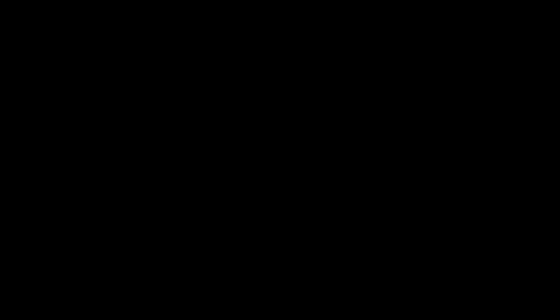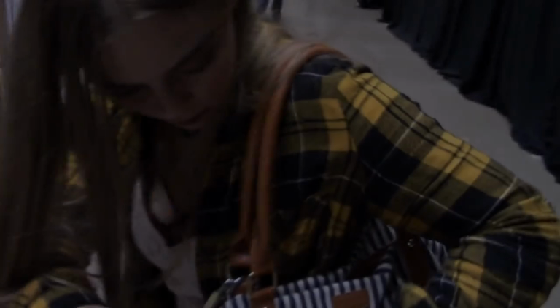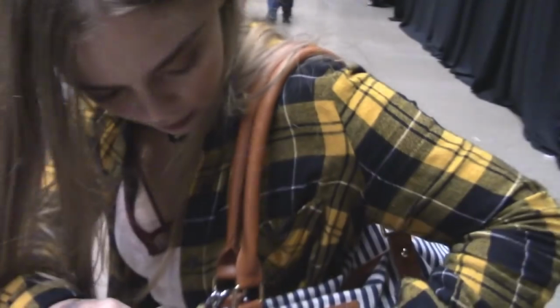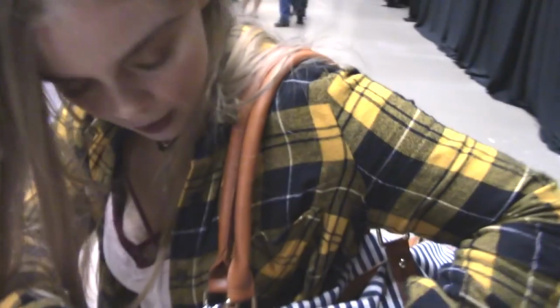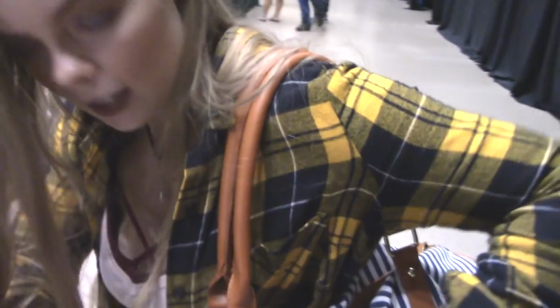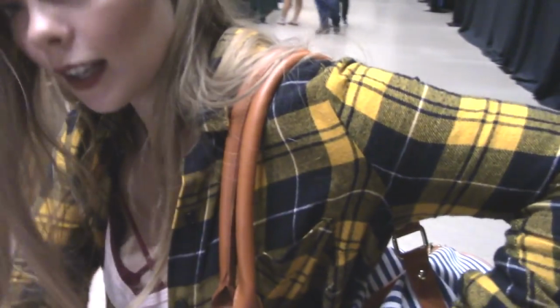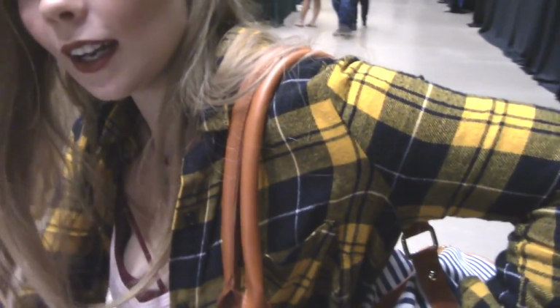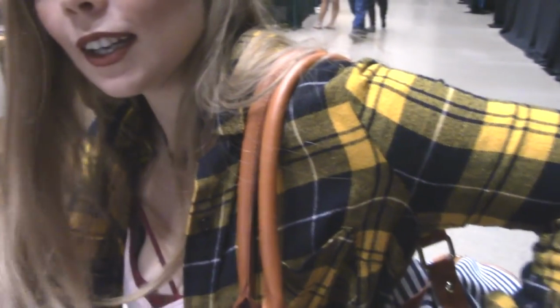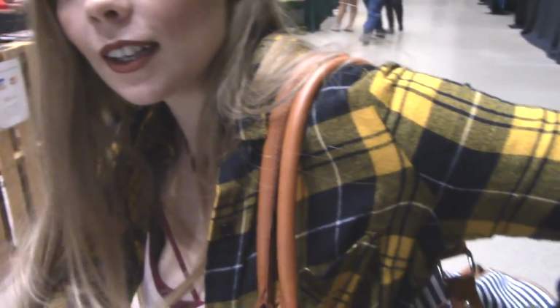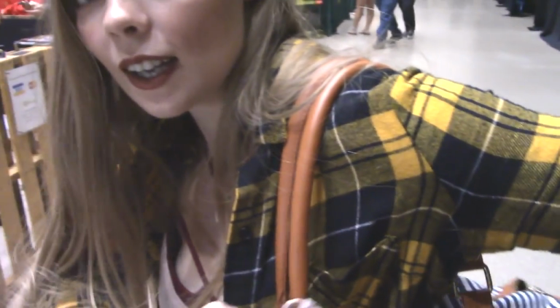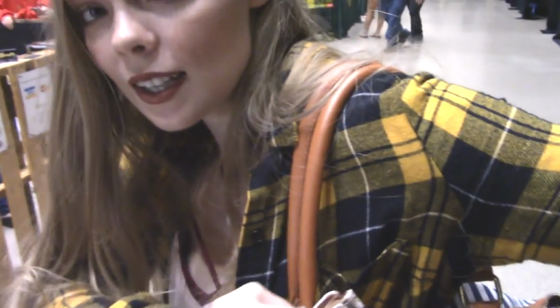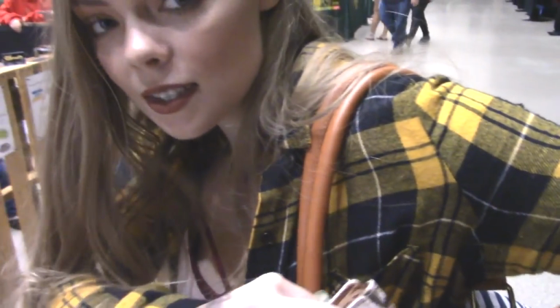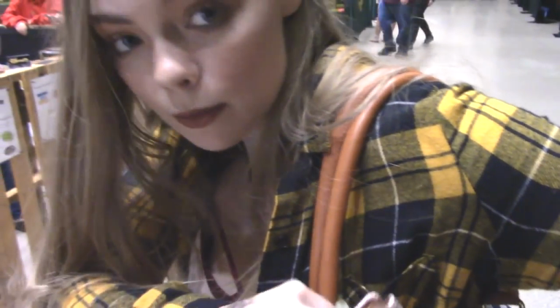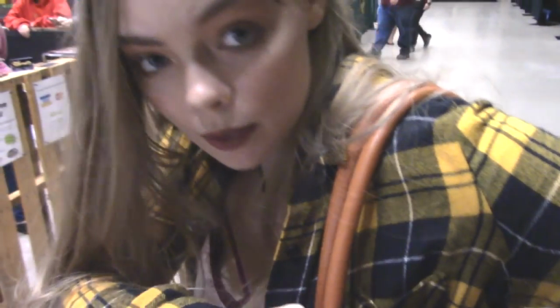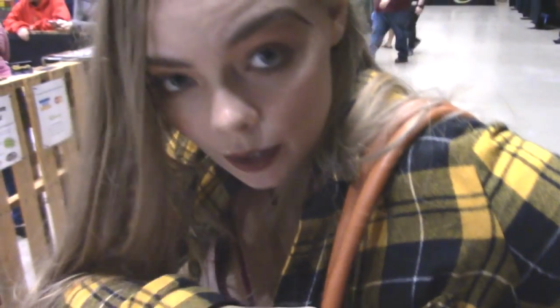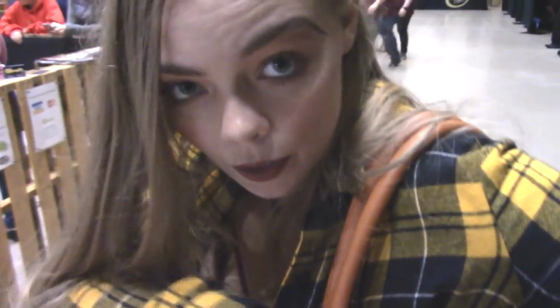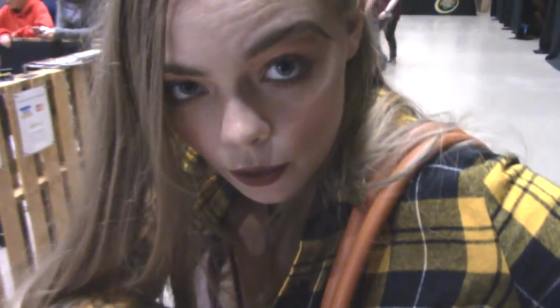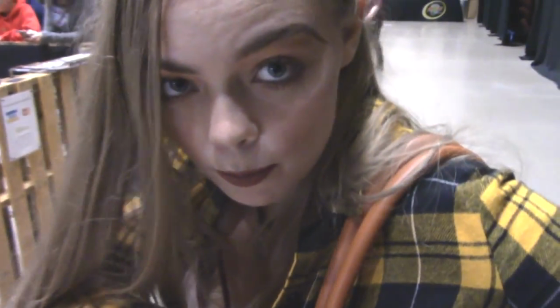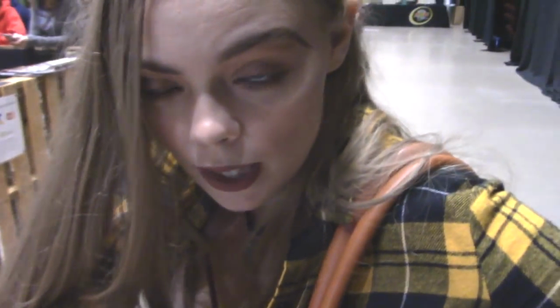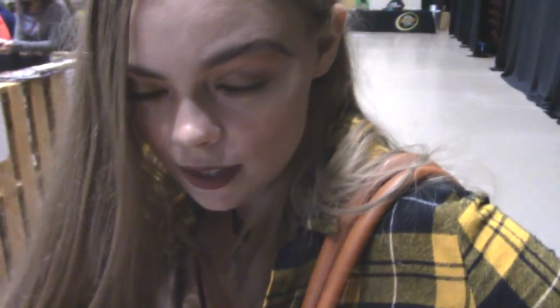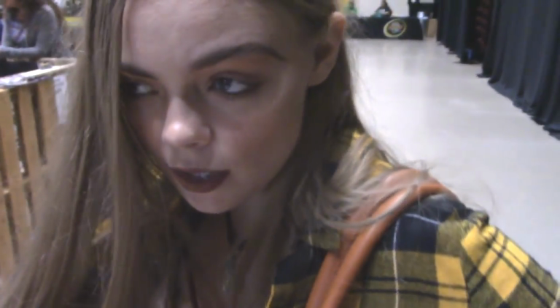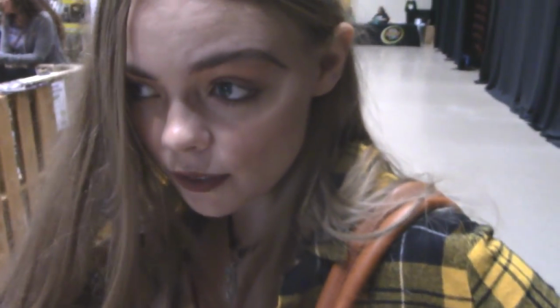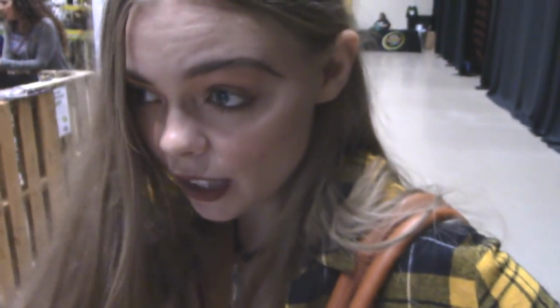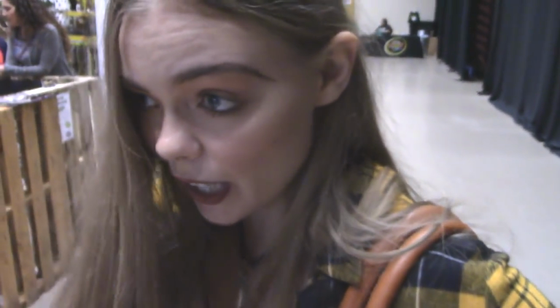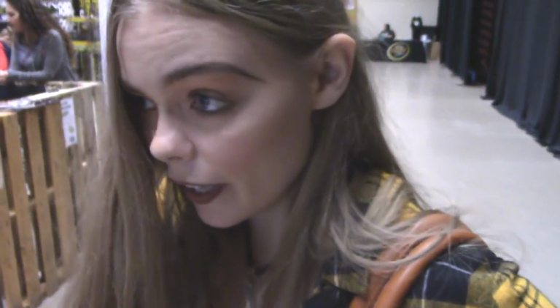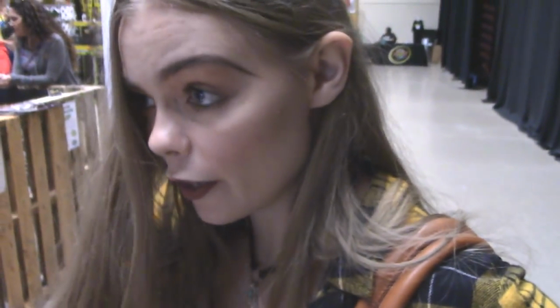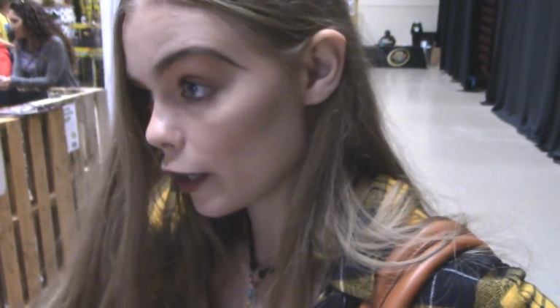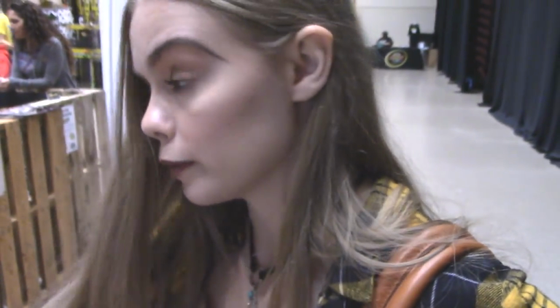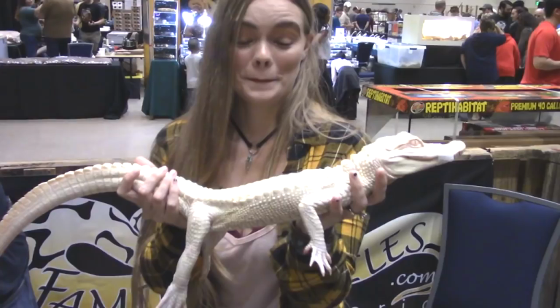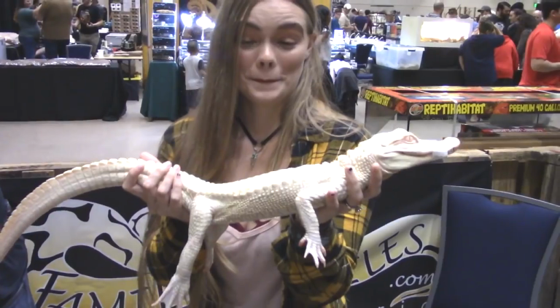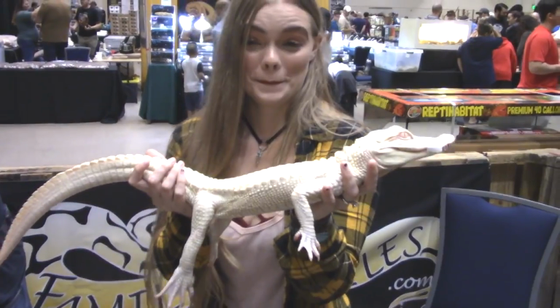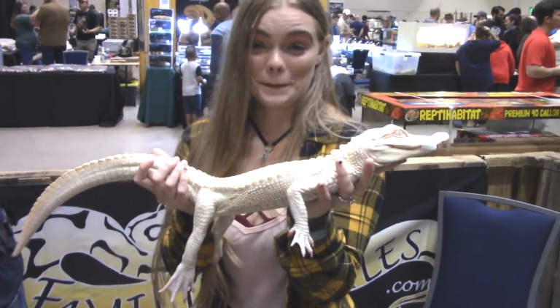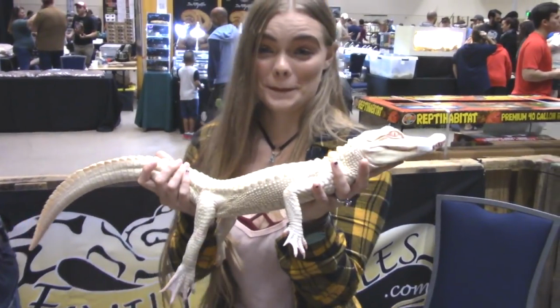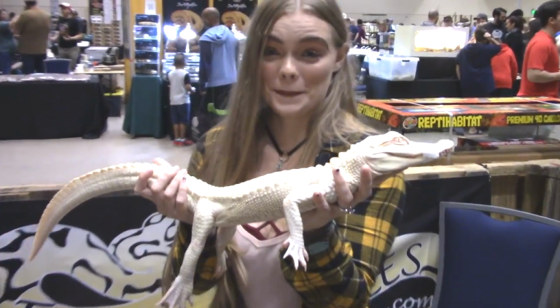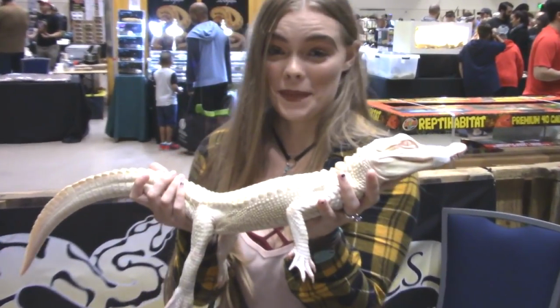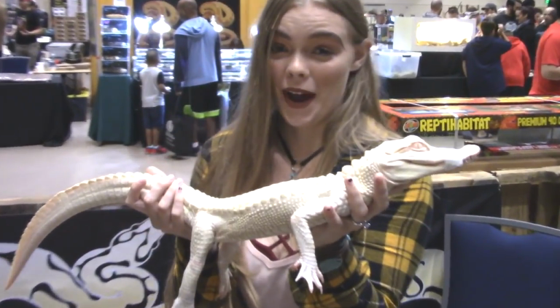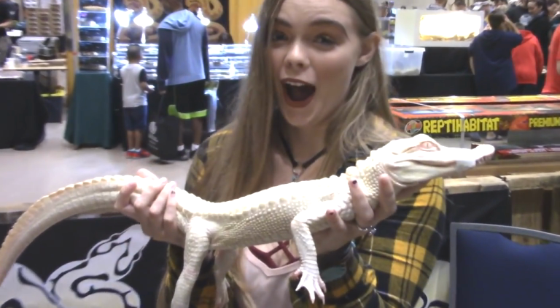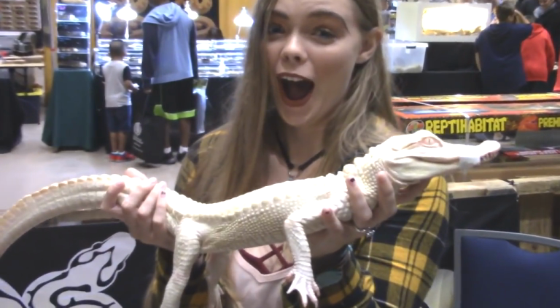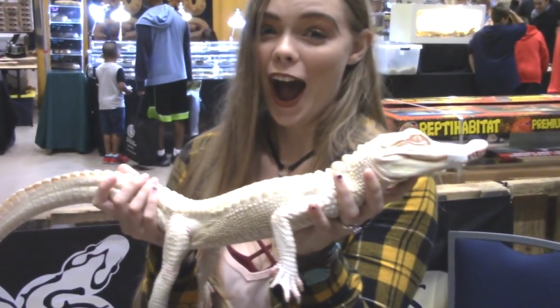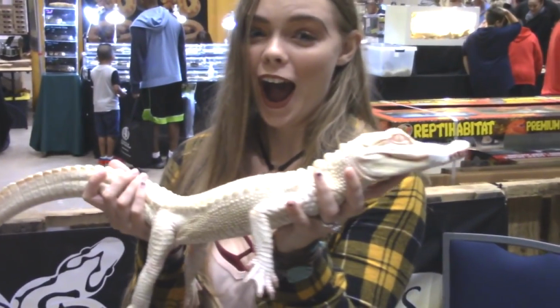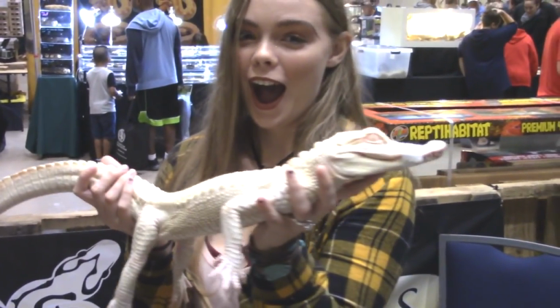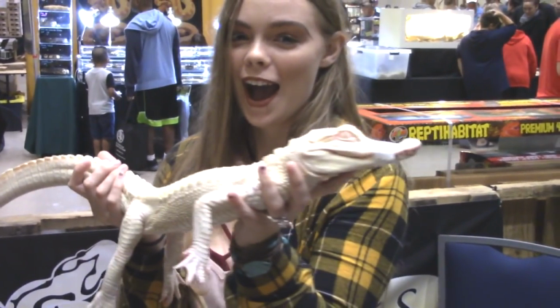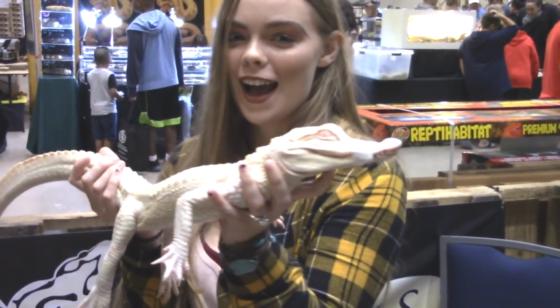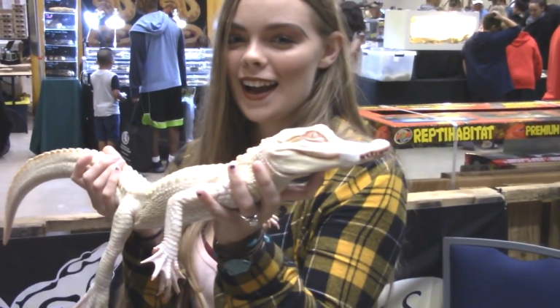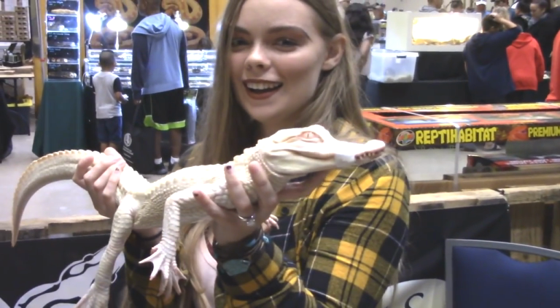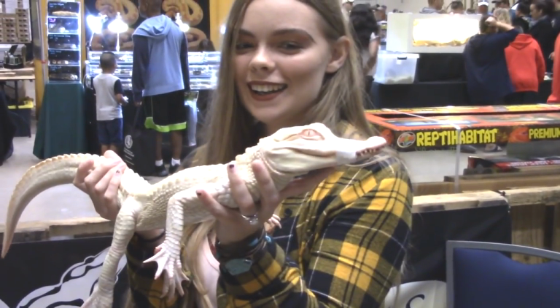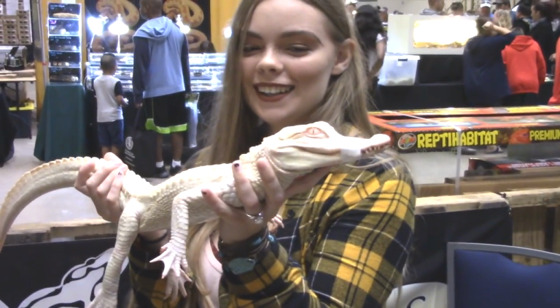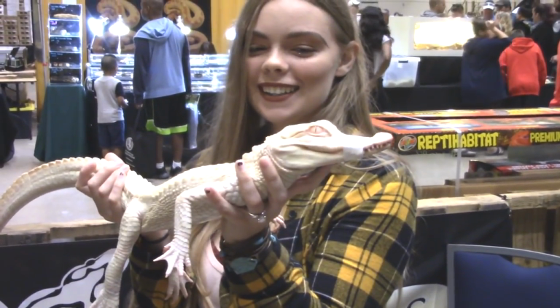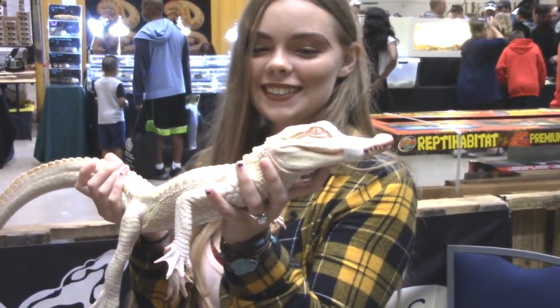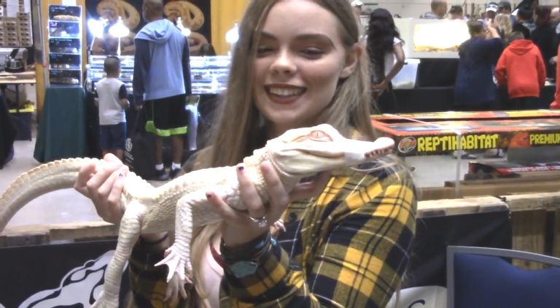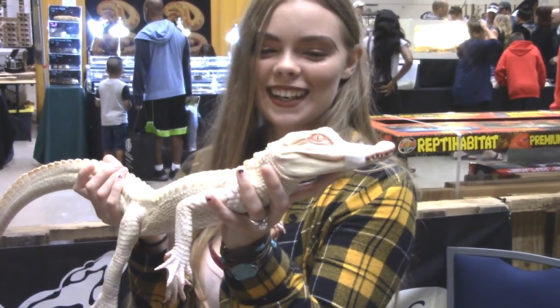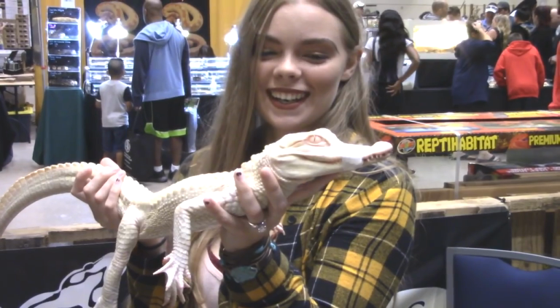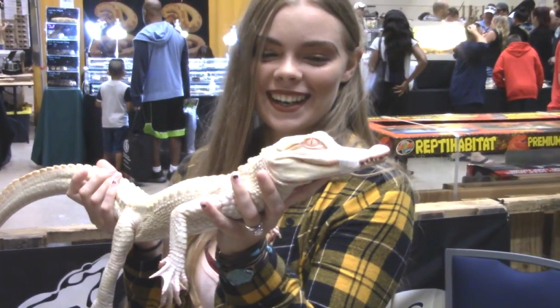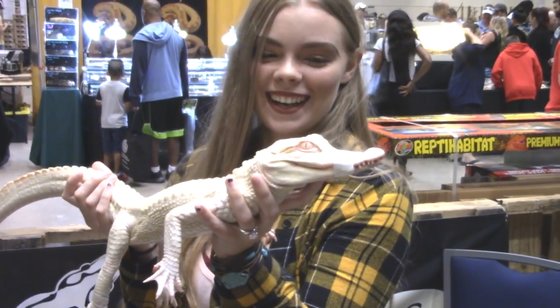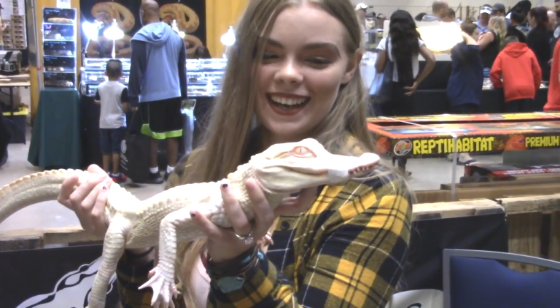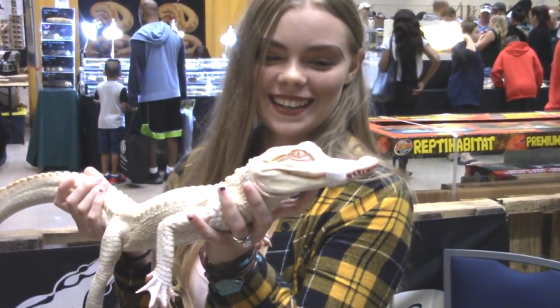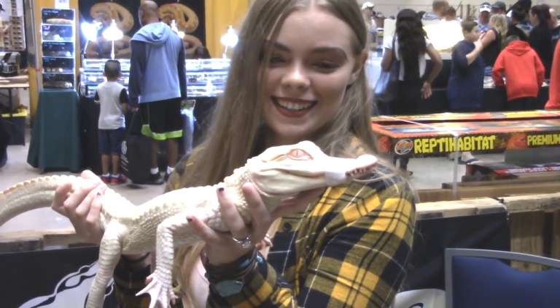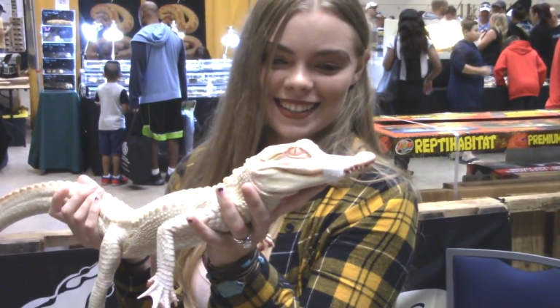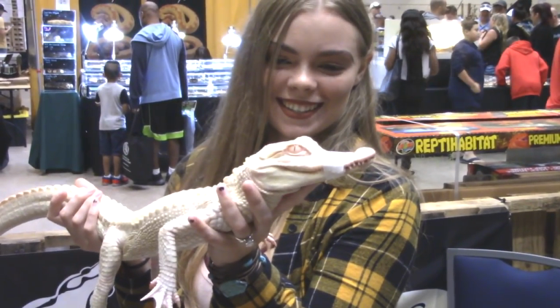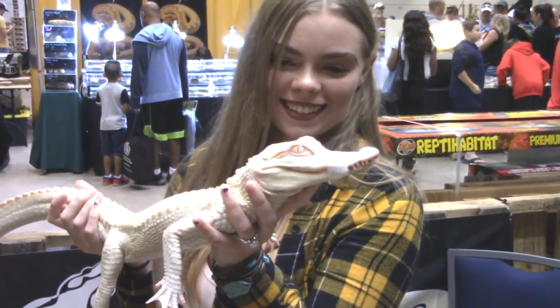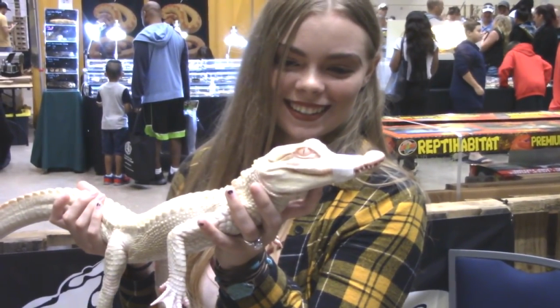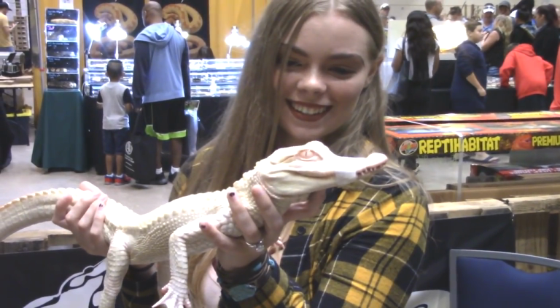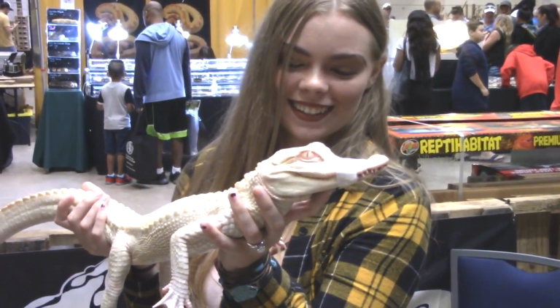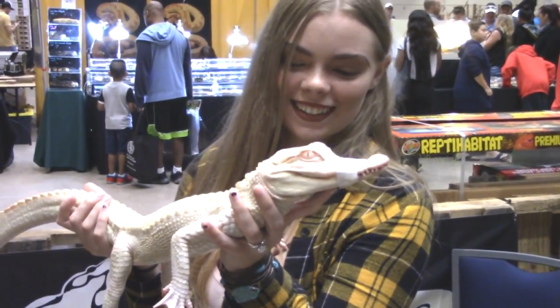Alright you guys, I'm gonna hold myself a gator. The baby that is full of black is one of 15 in the bowl.